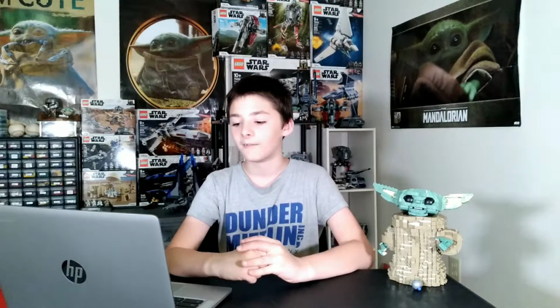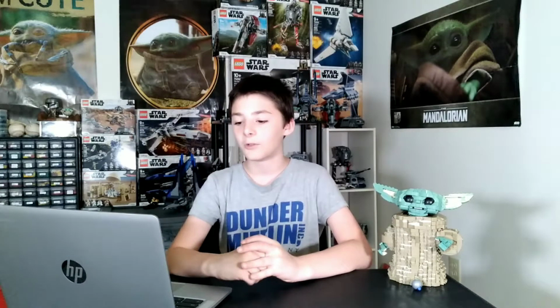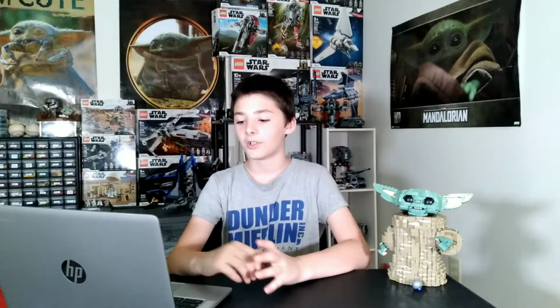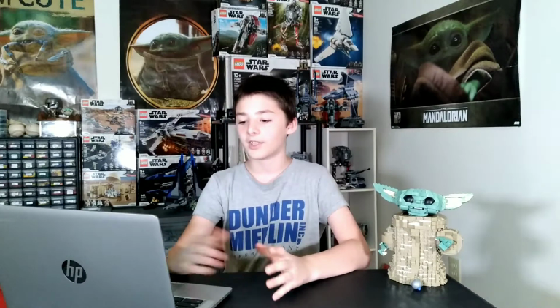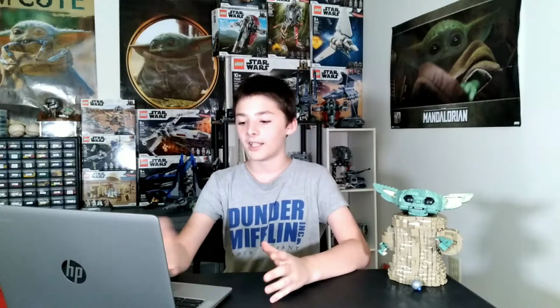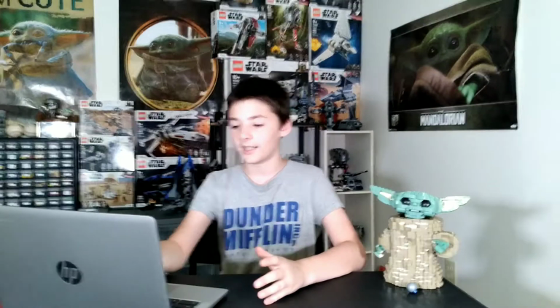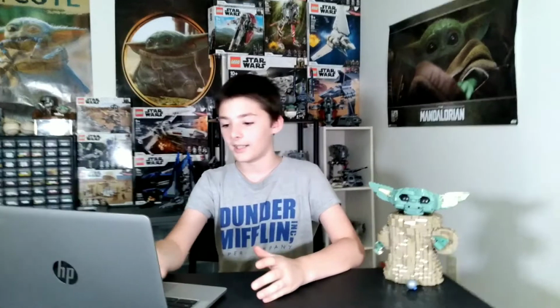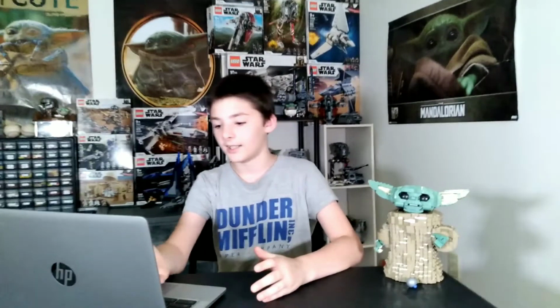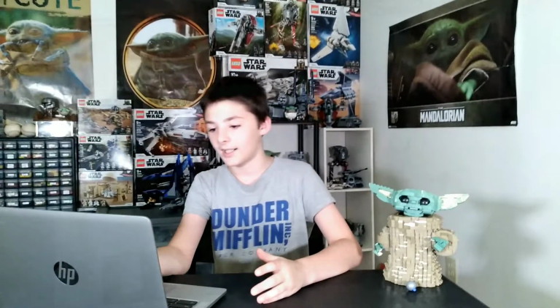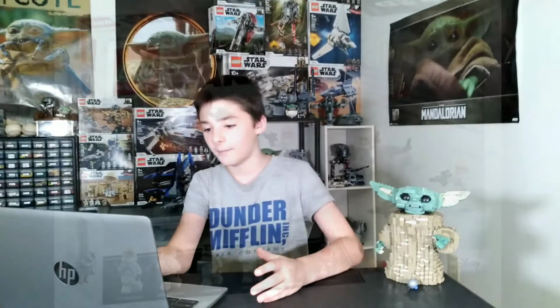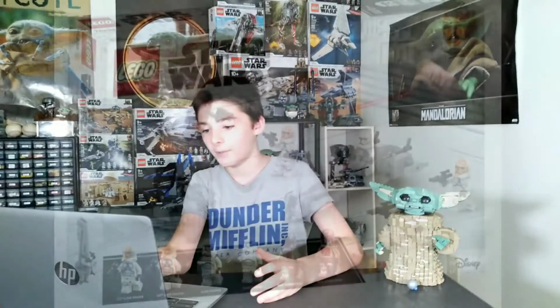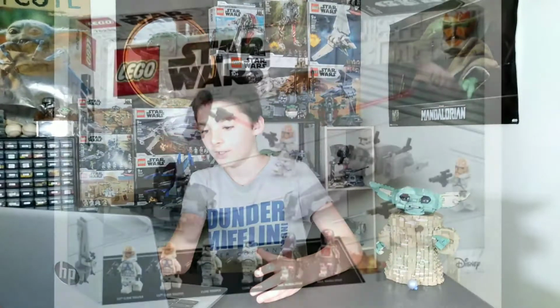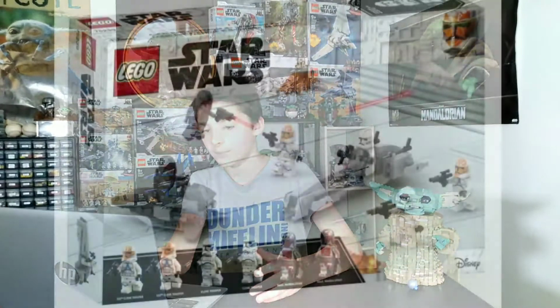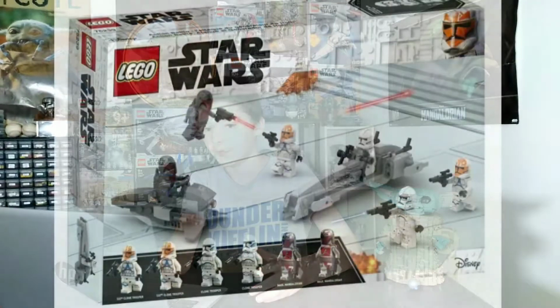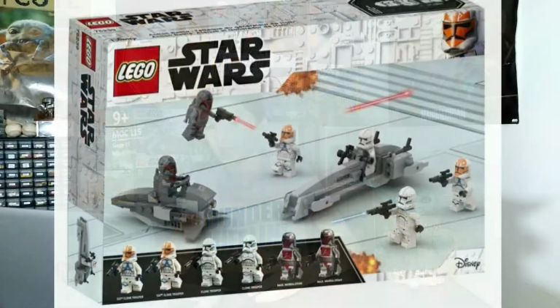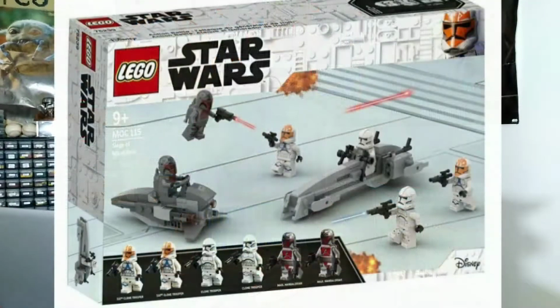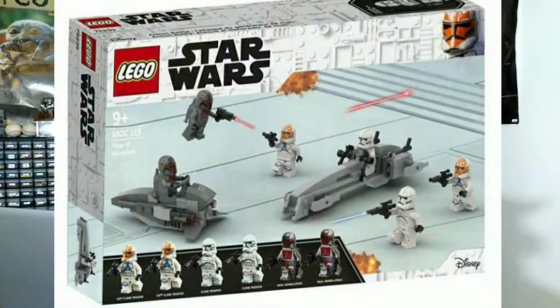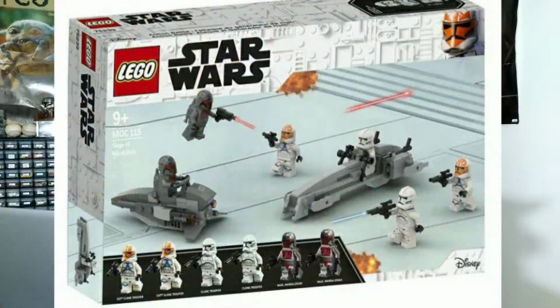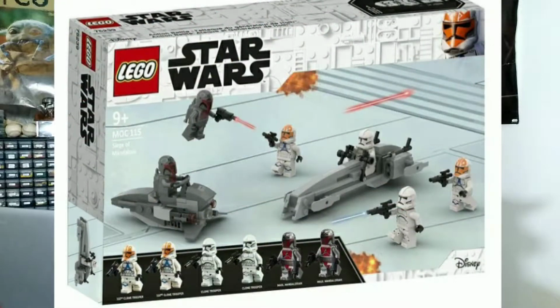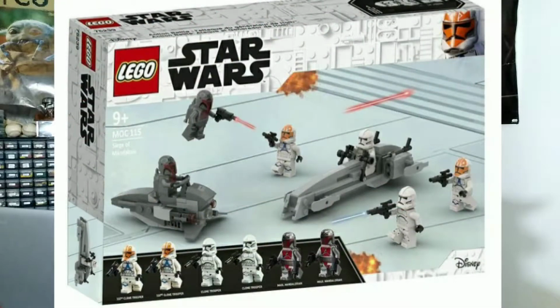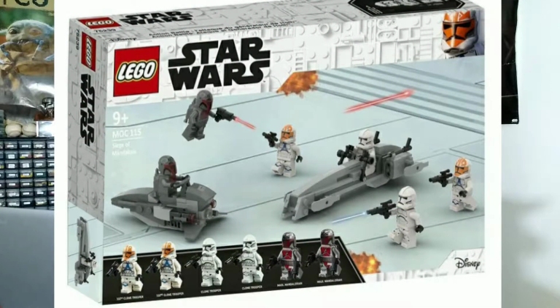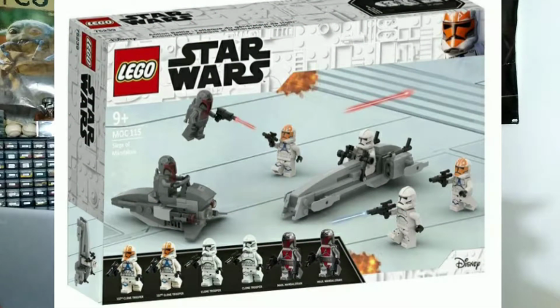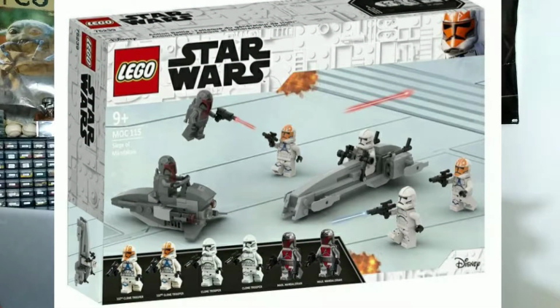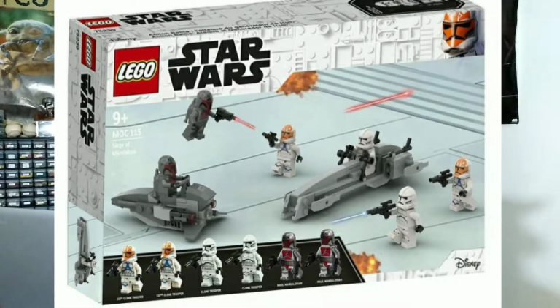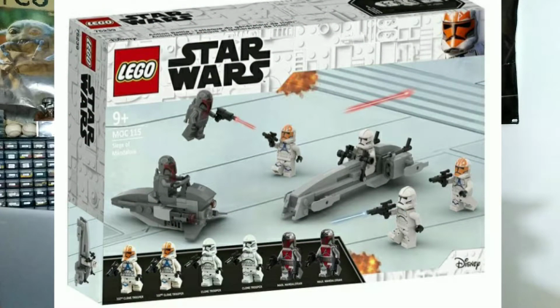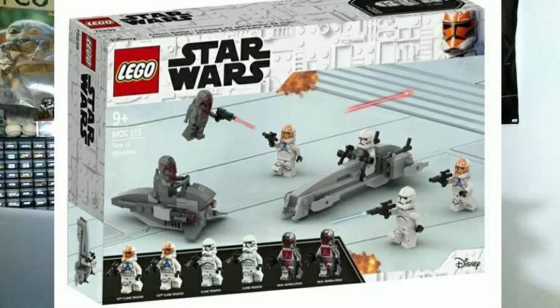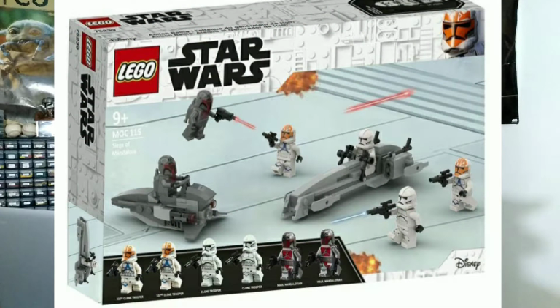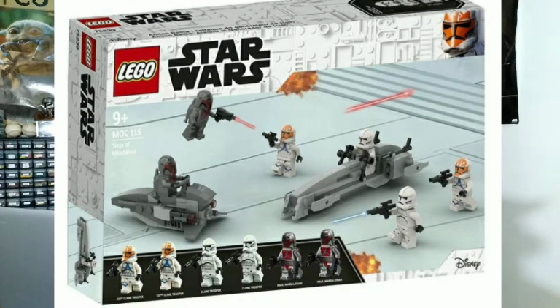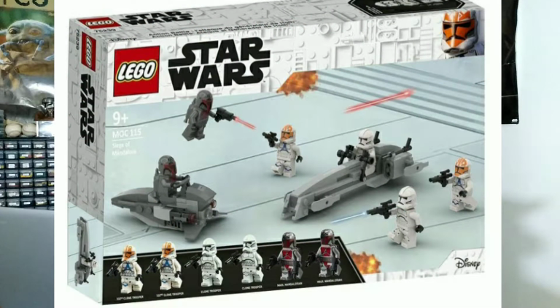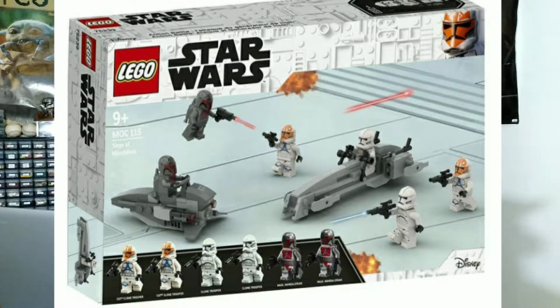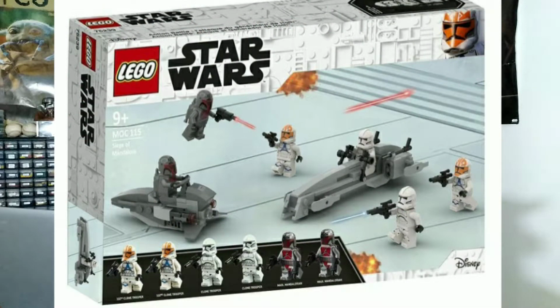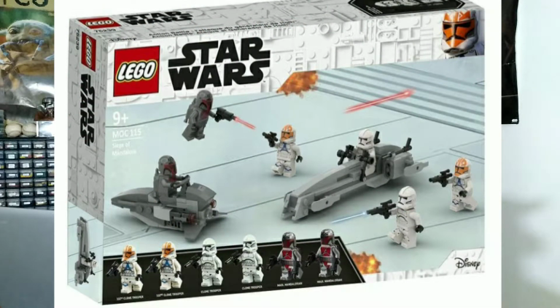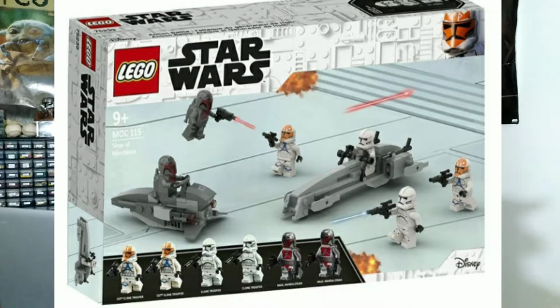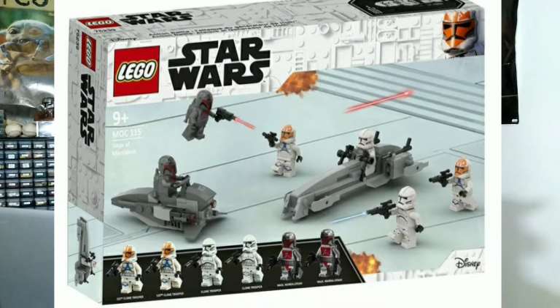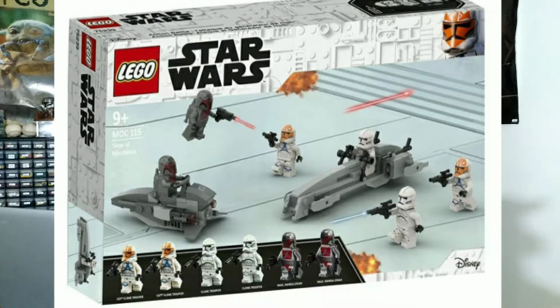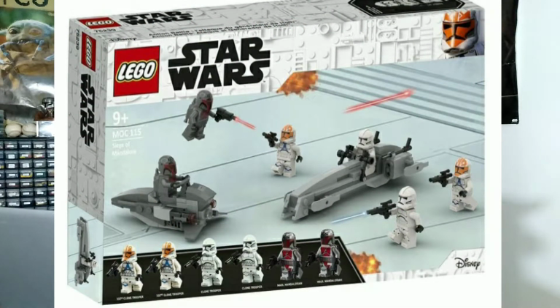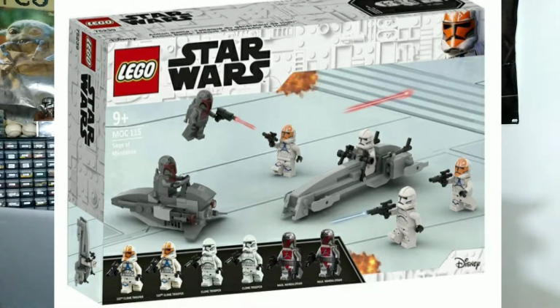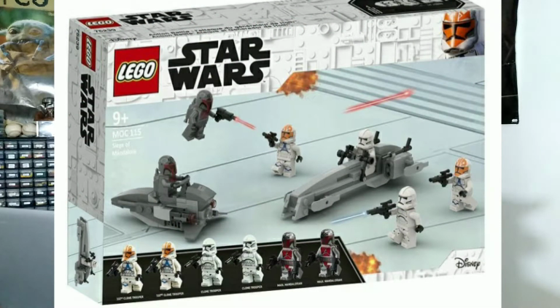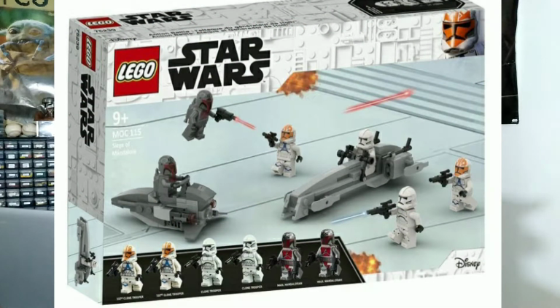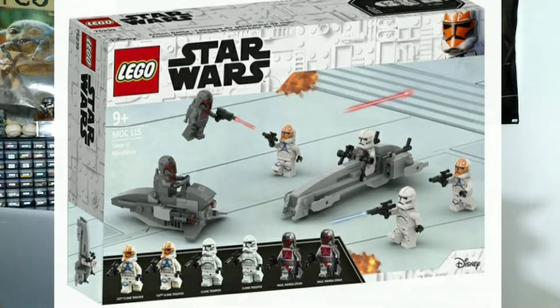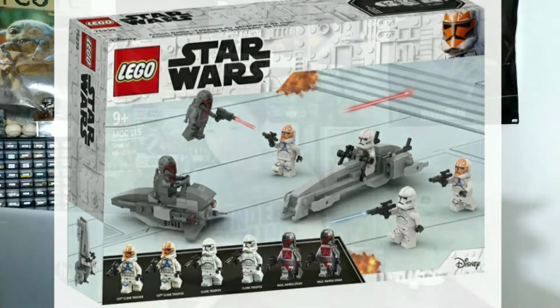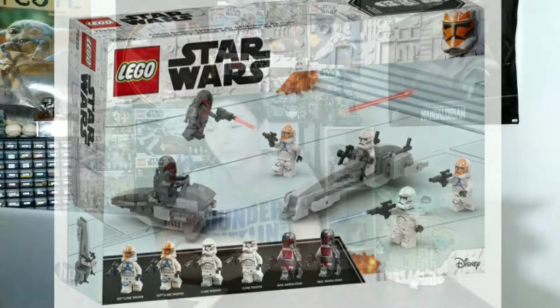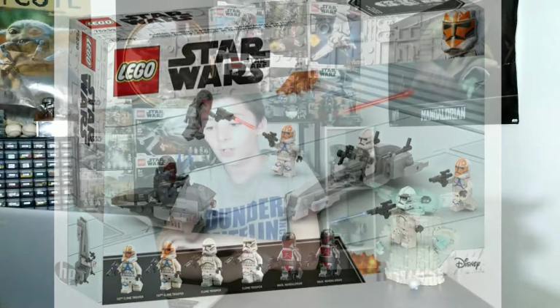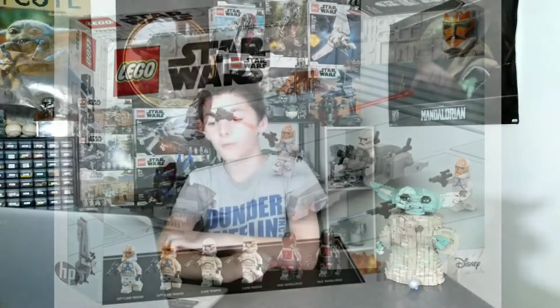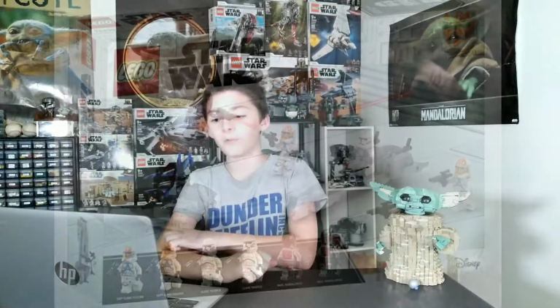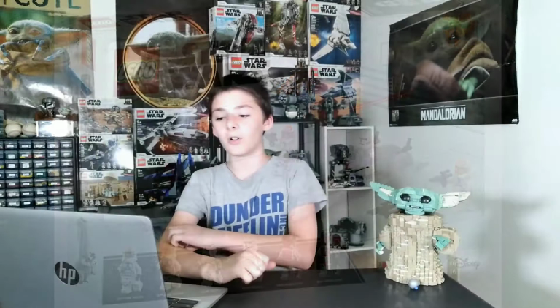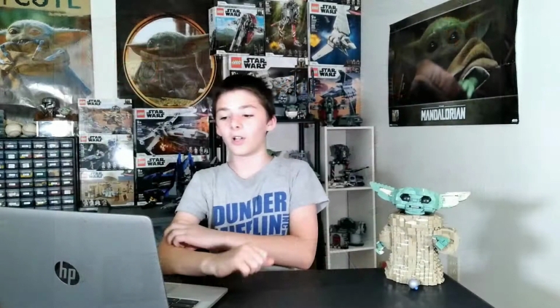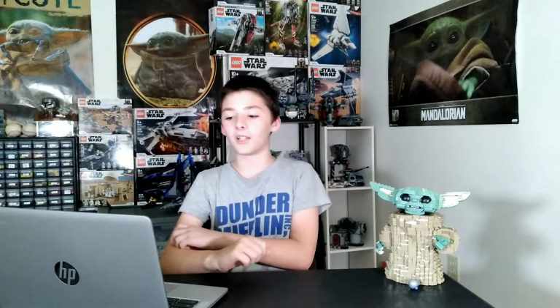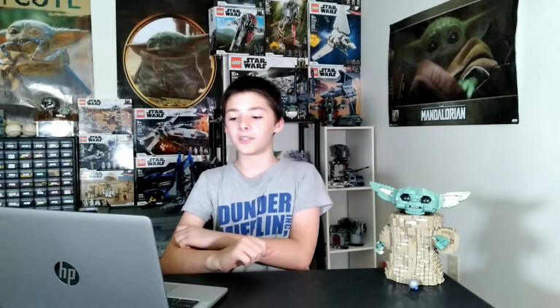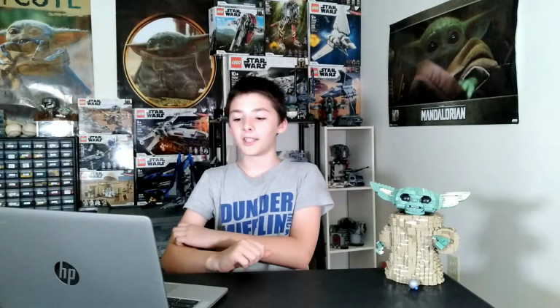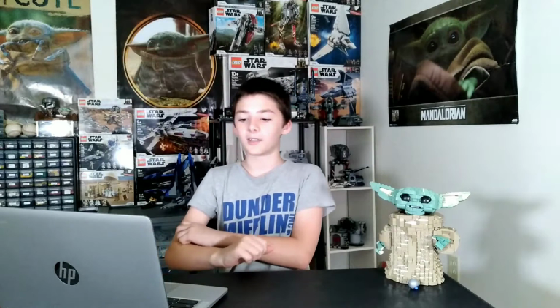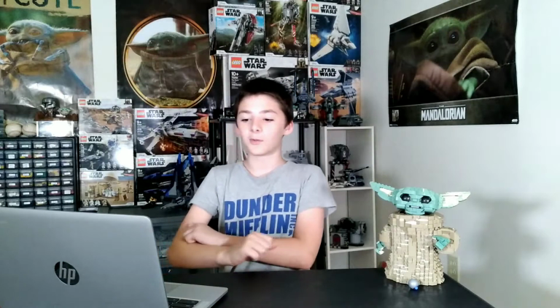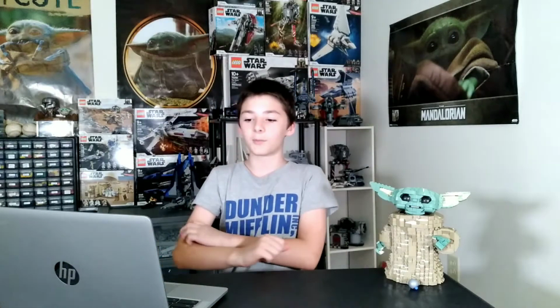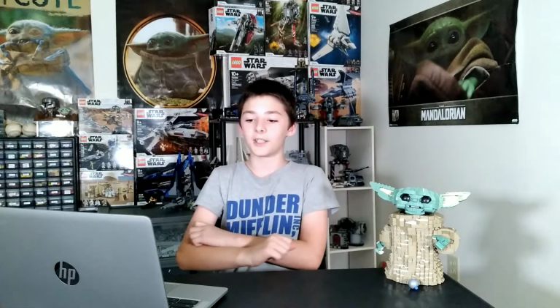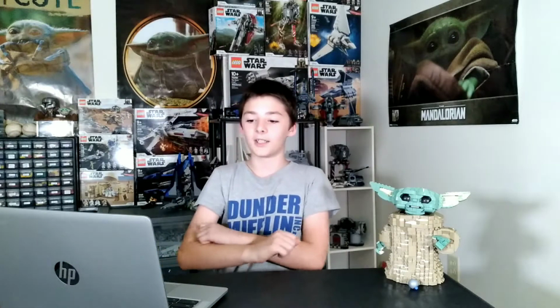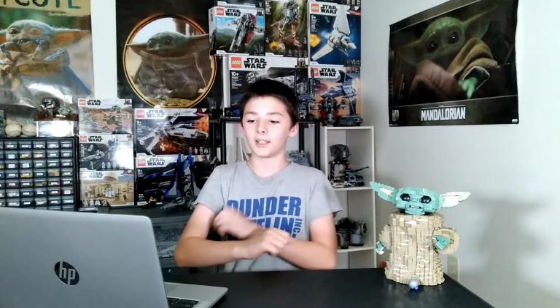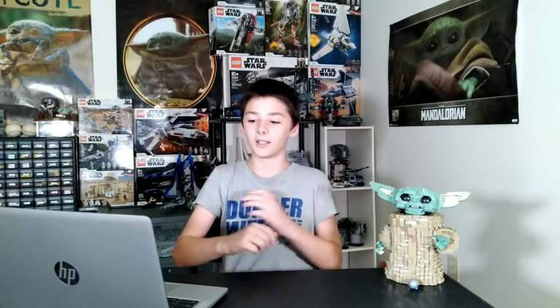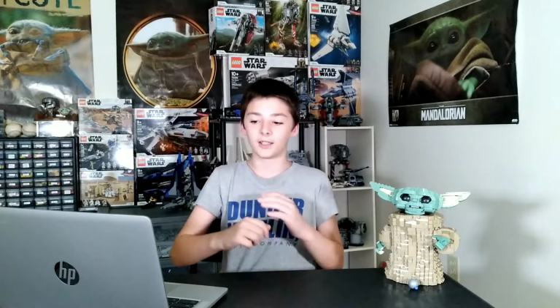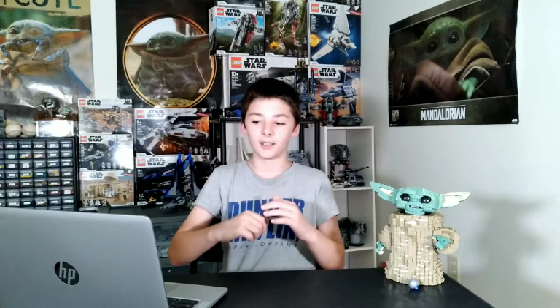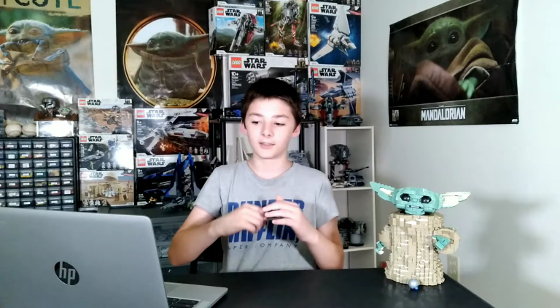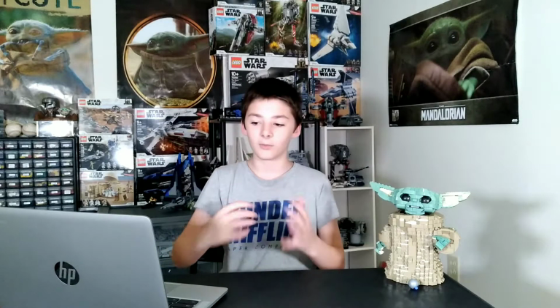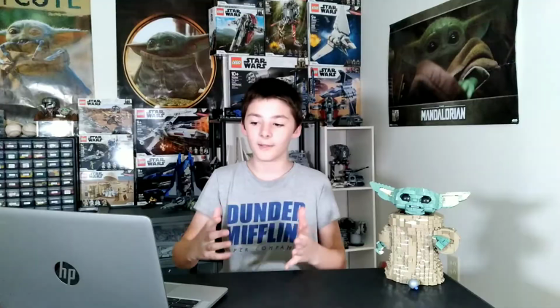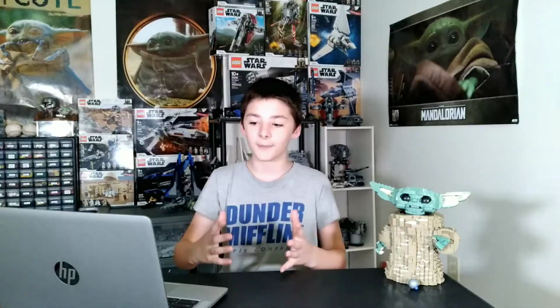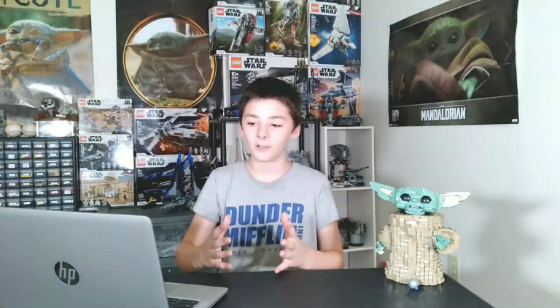Of course that is a bark speeder, but with a different design. Overall I think this would be a great battle pack.